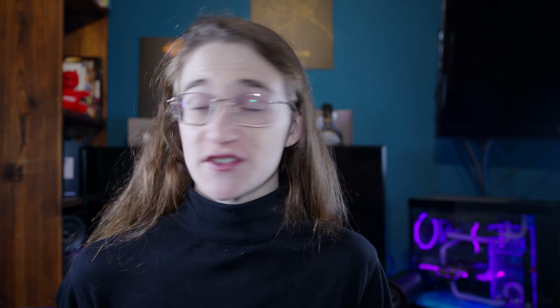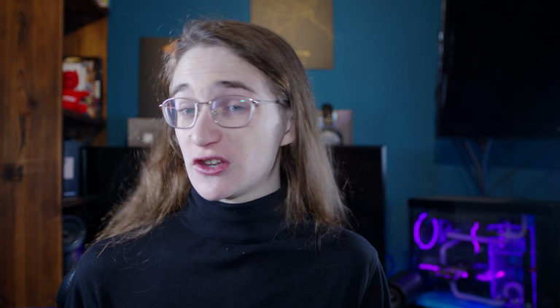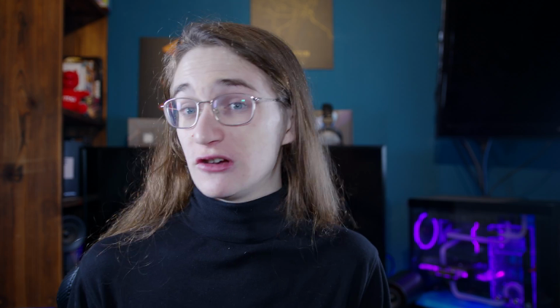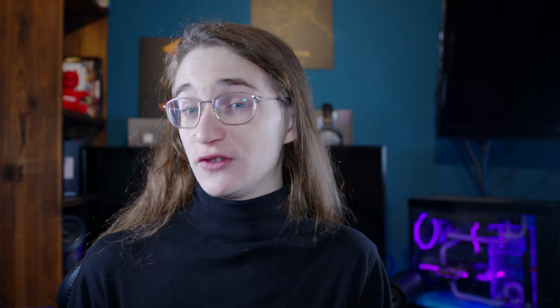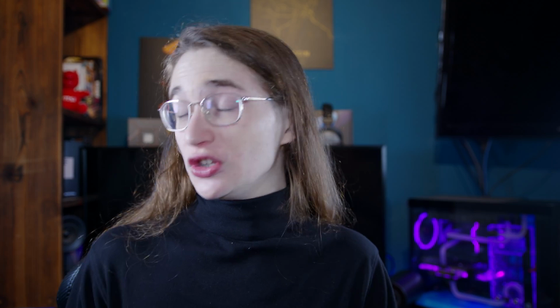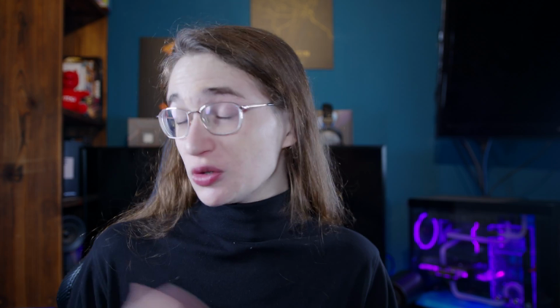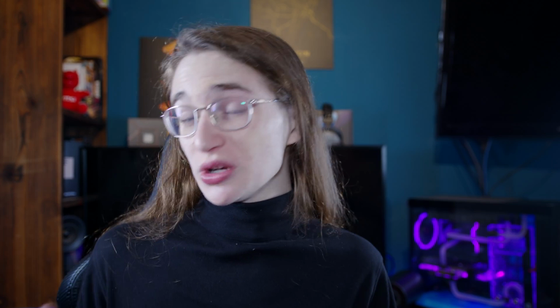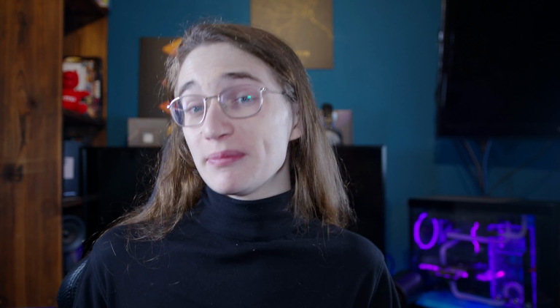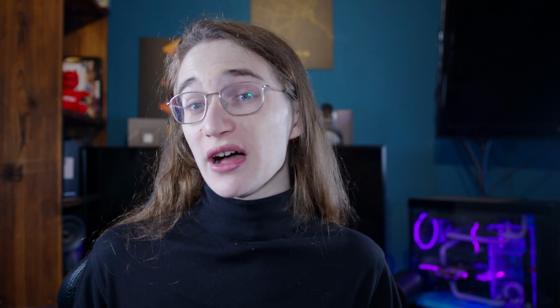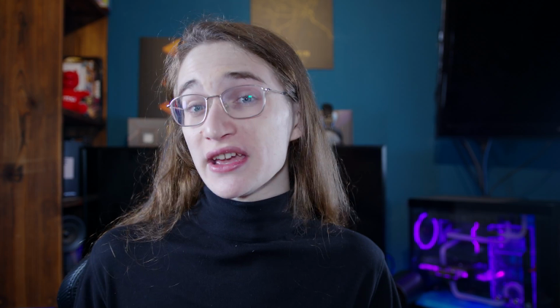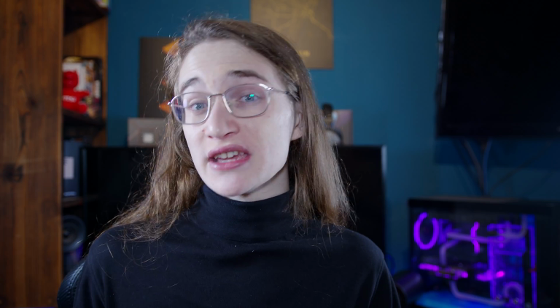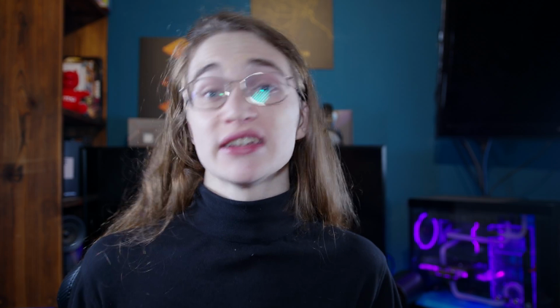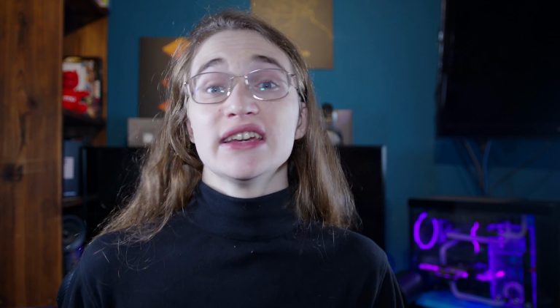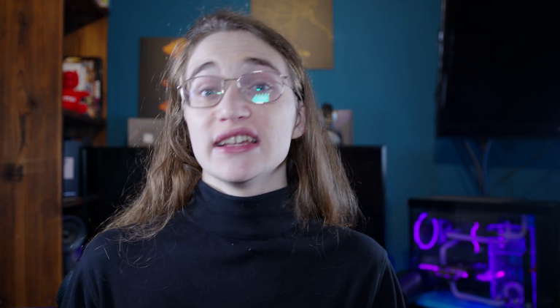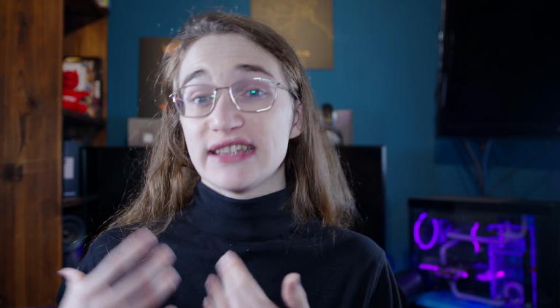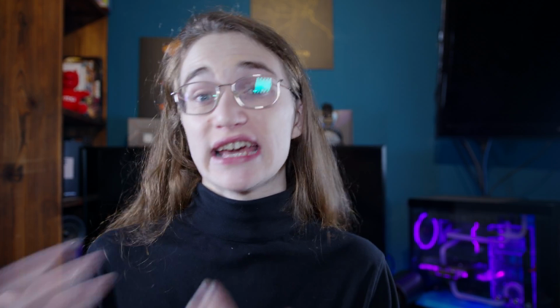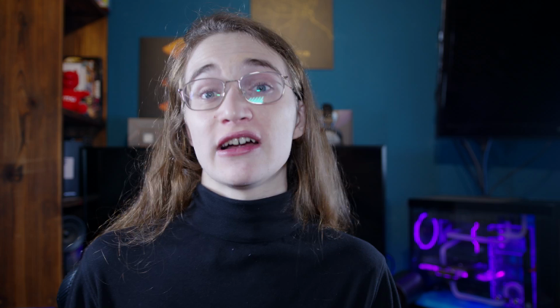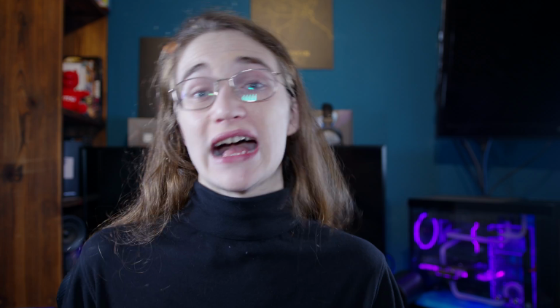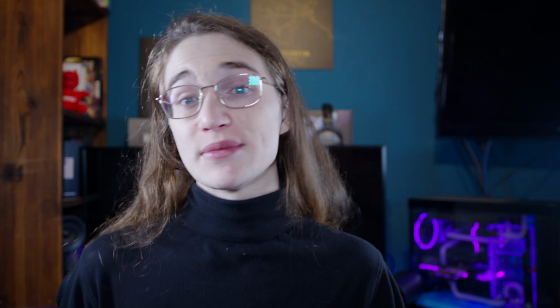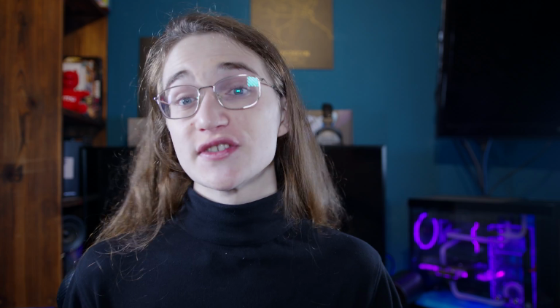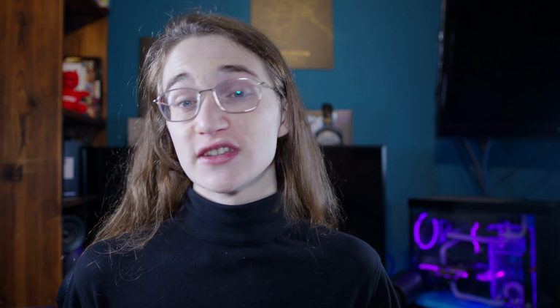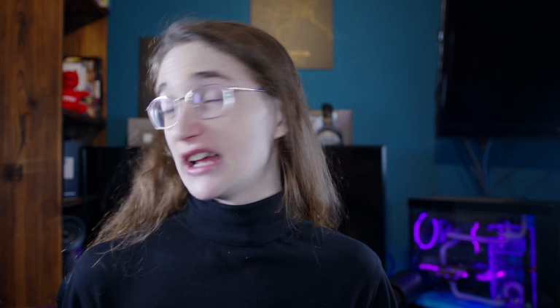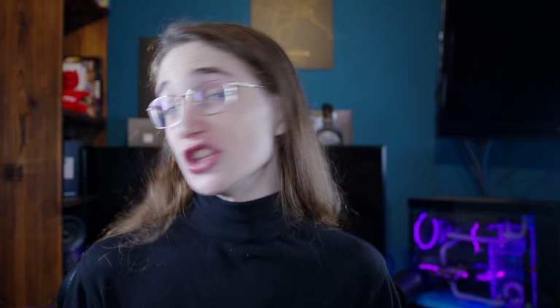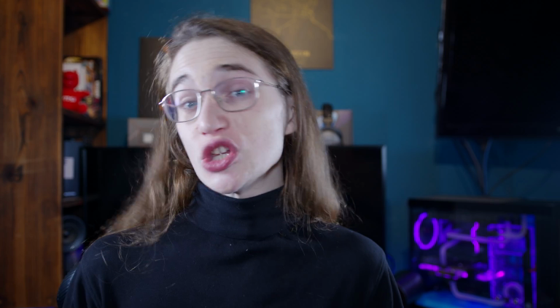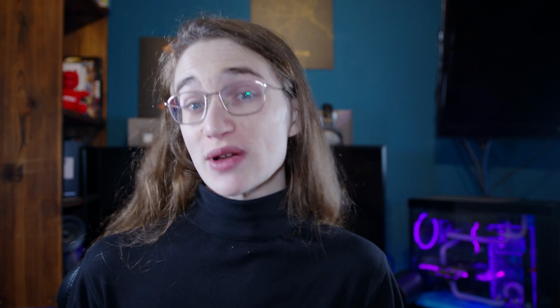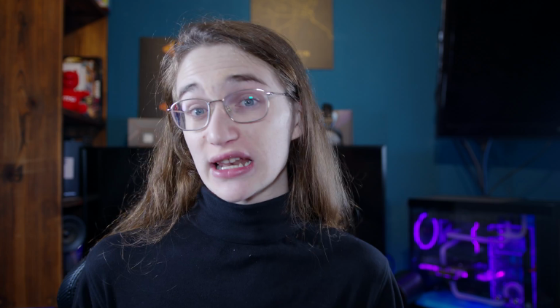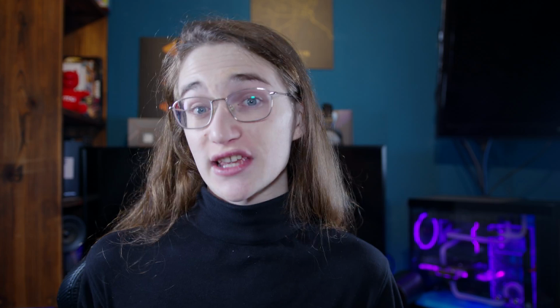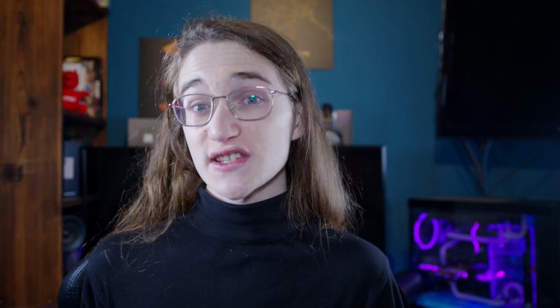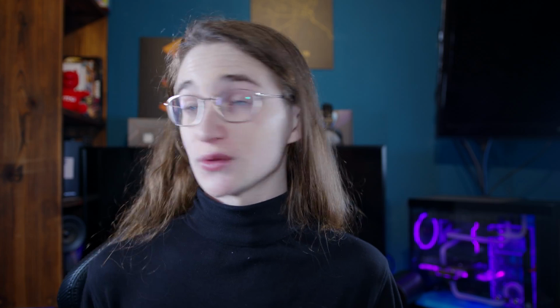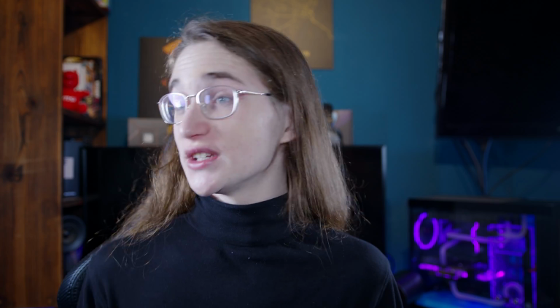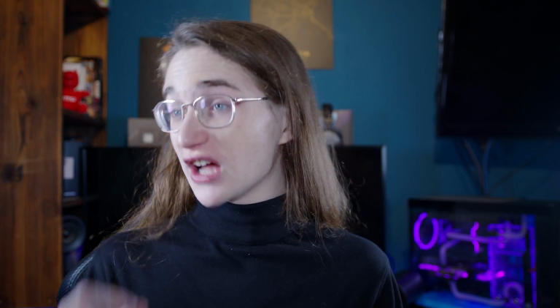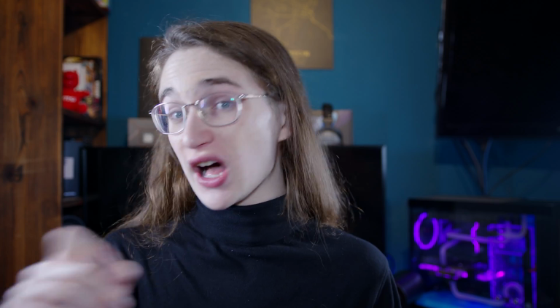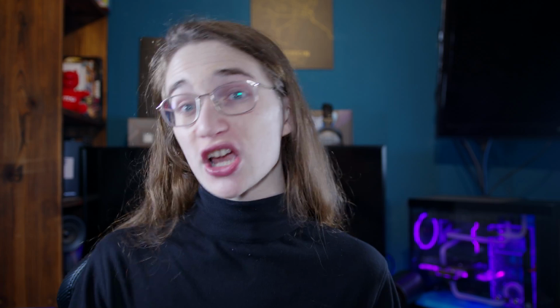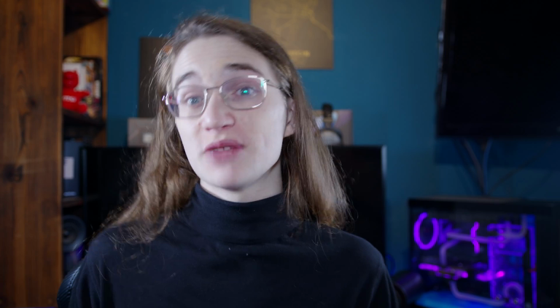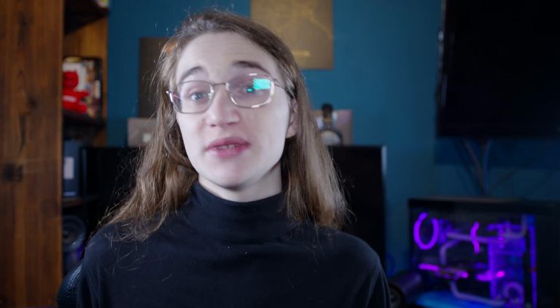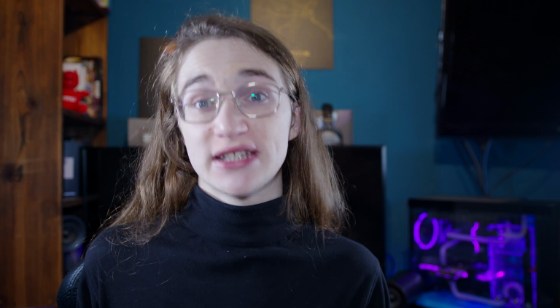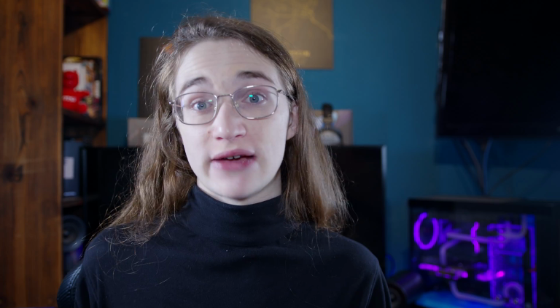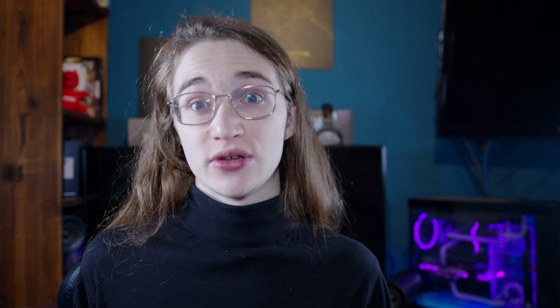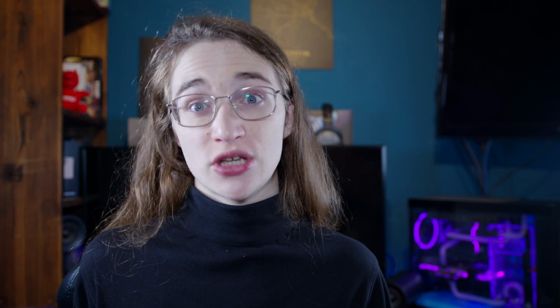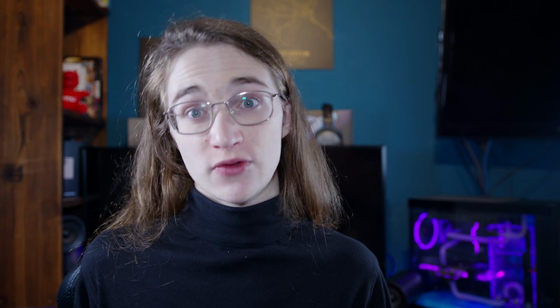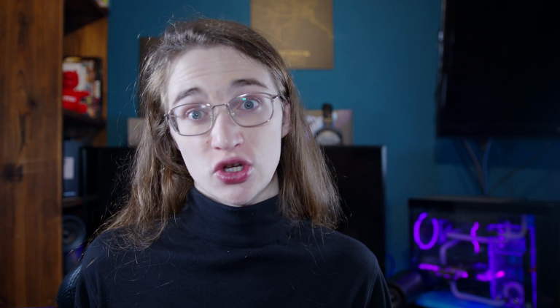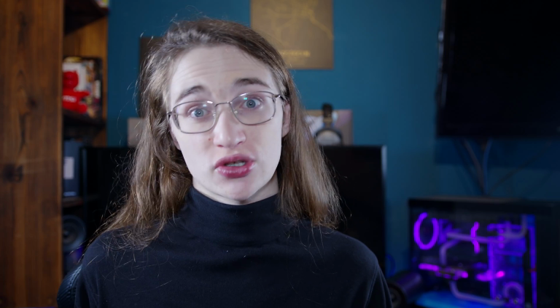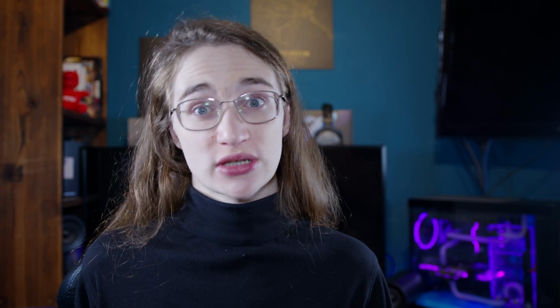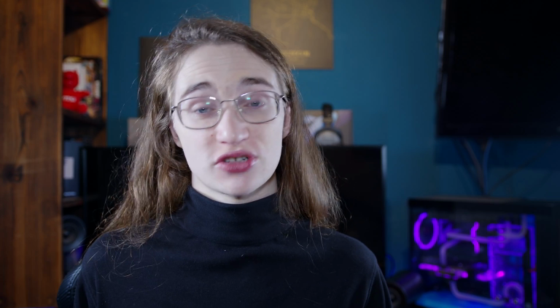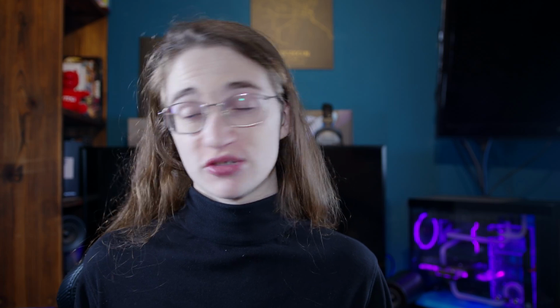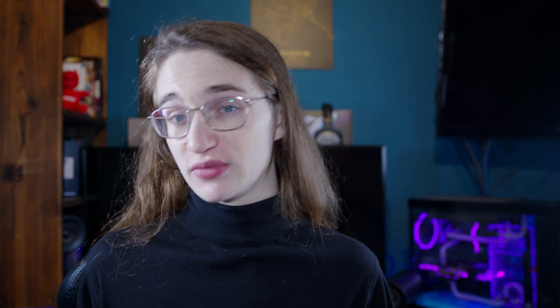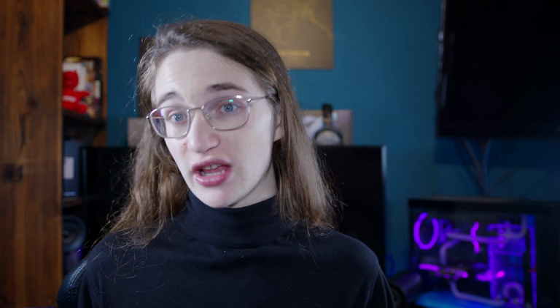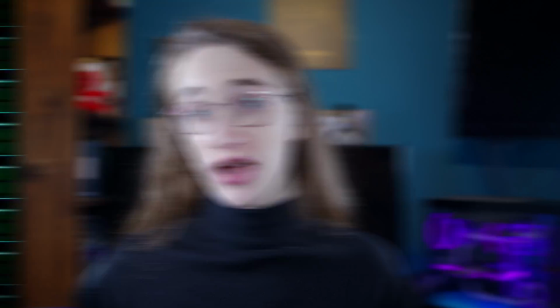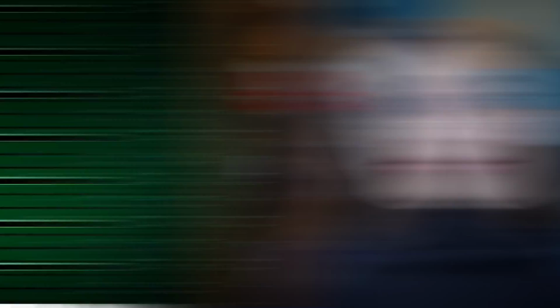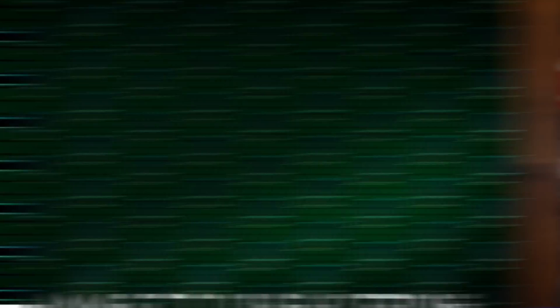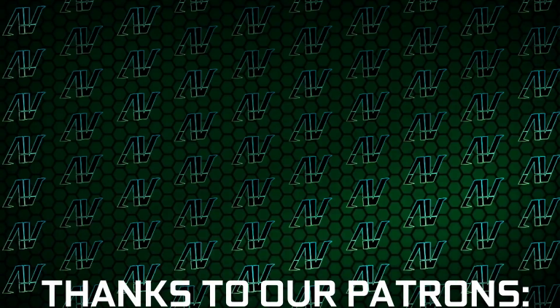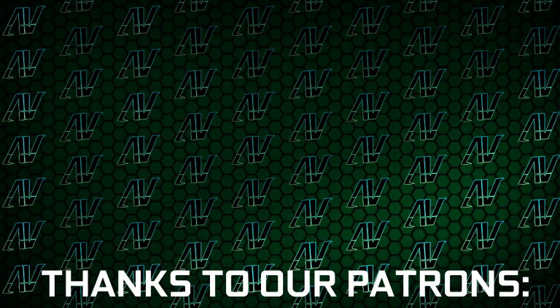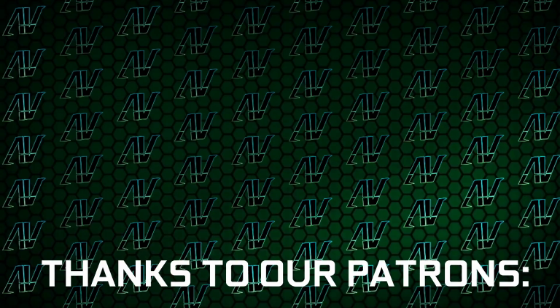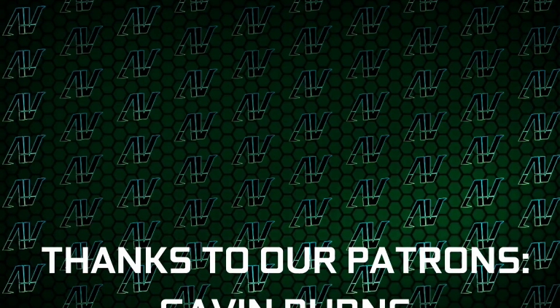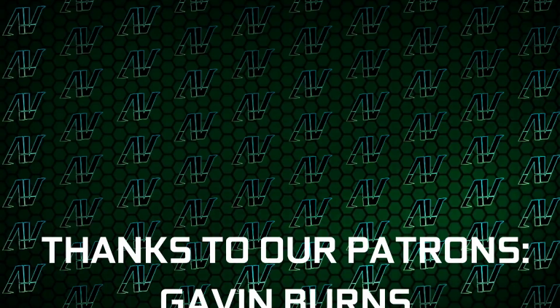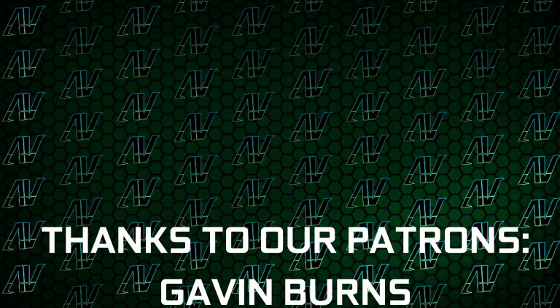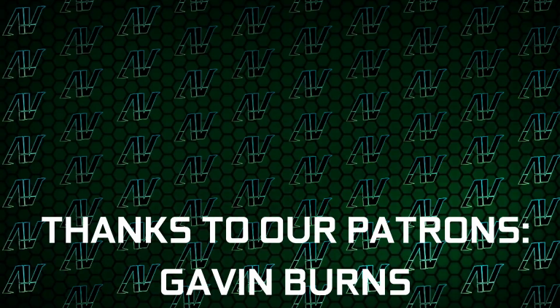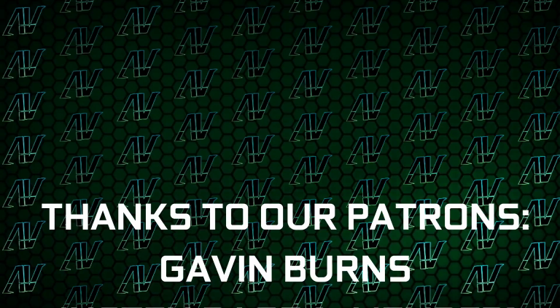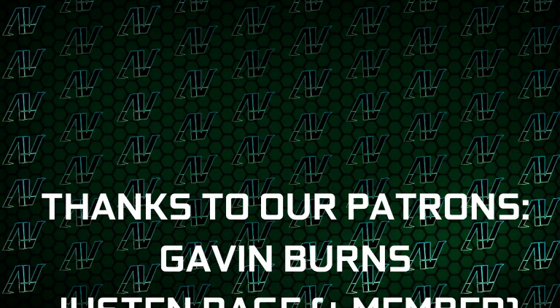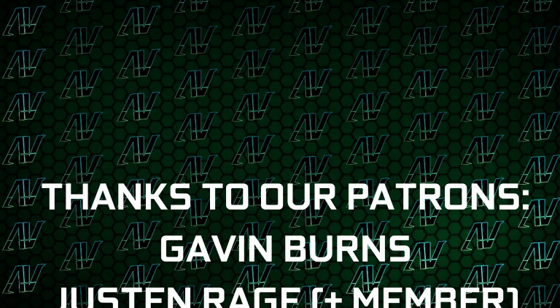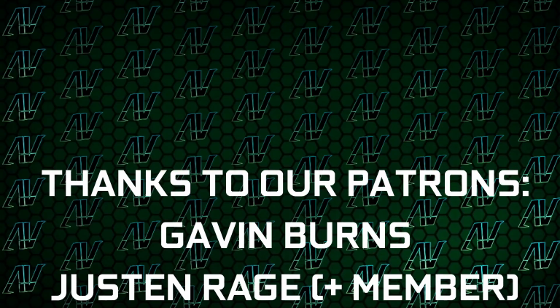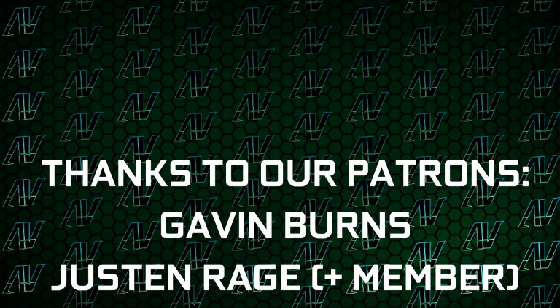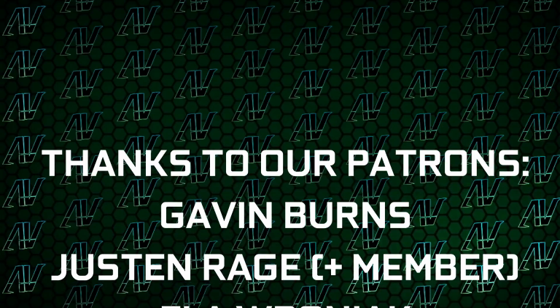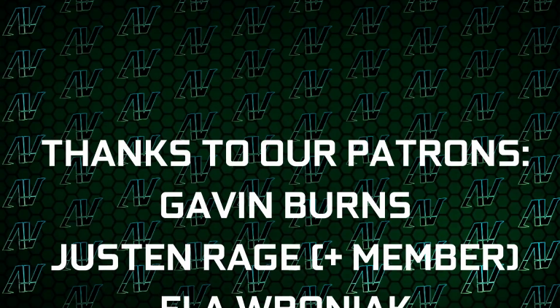So if you do want to buy it, our Amazon and Newegg links are going to be down in the video description below. Plus, huge thanks to our existing patrons.